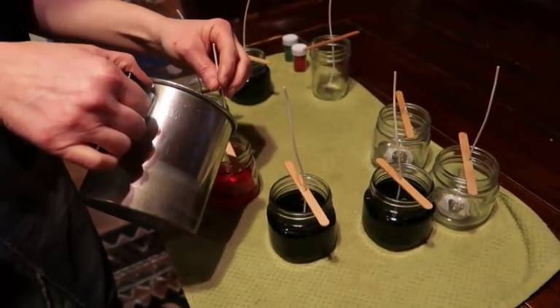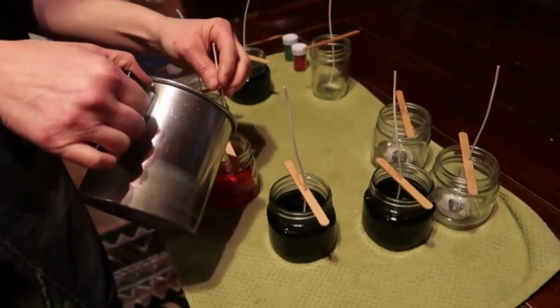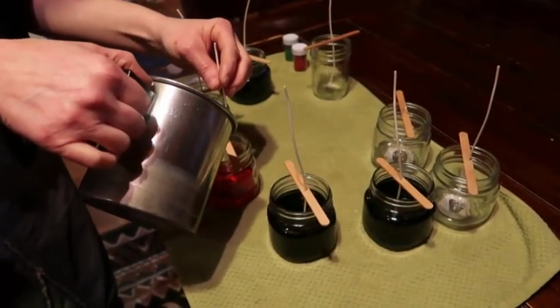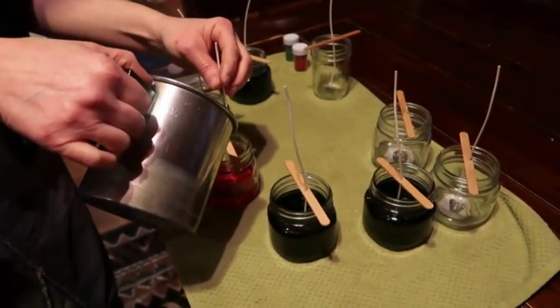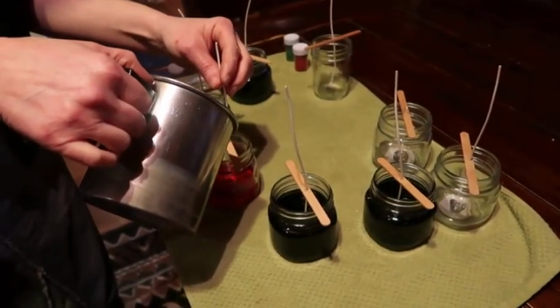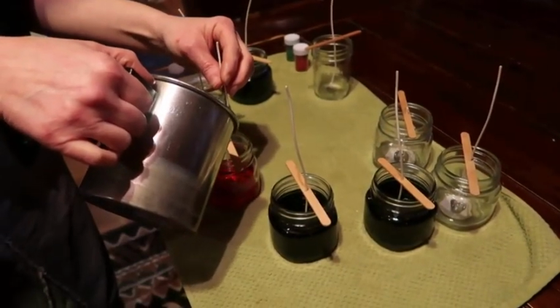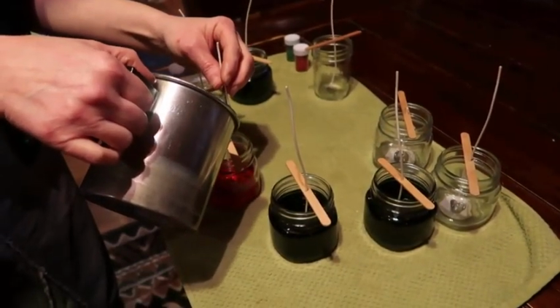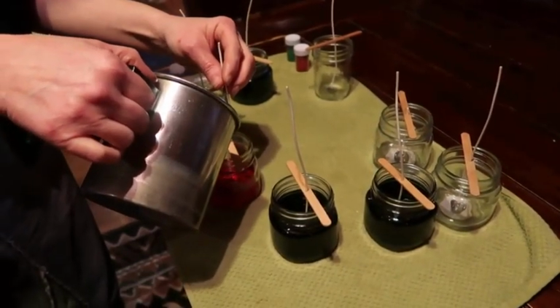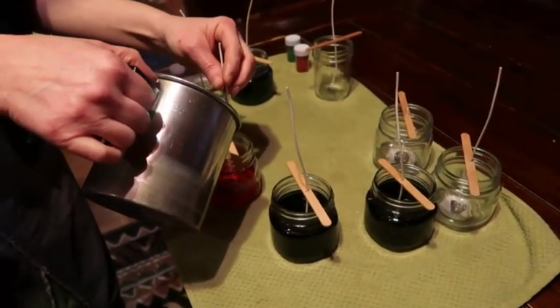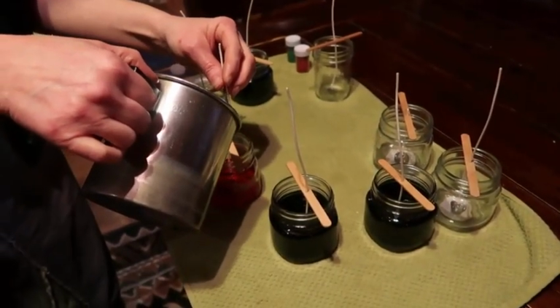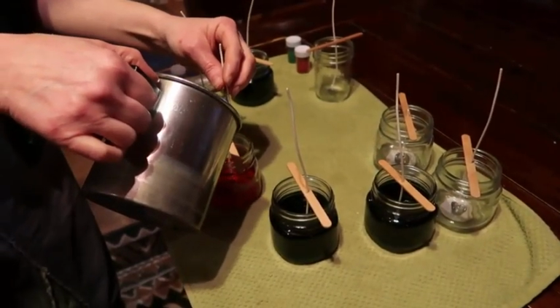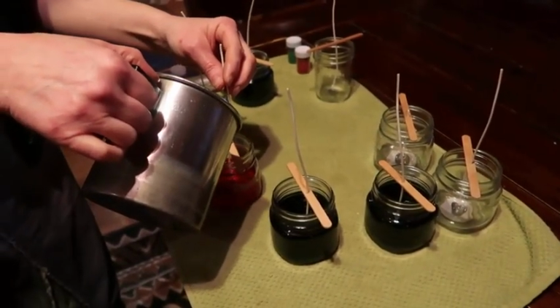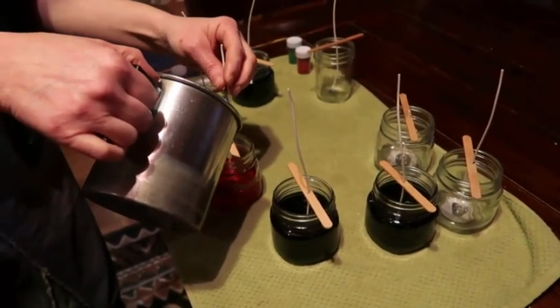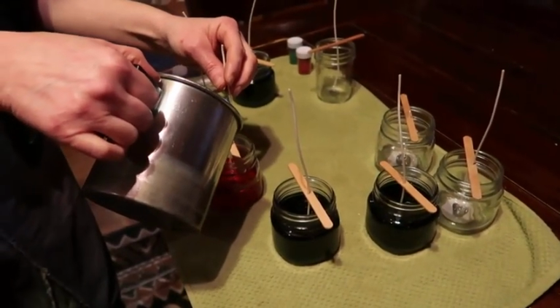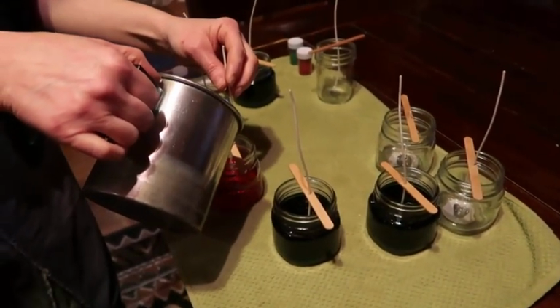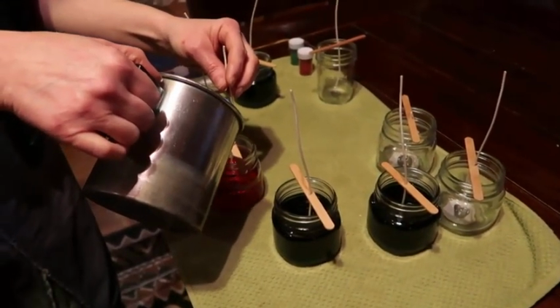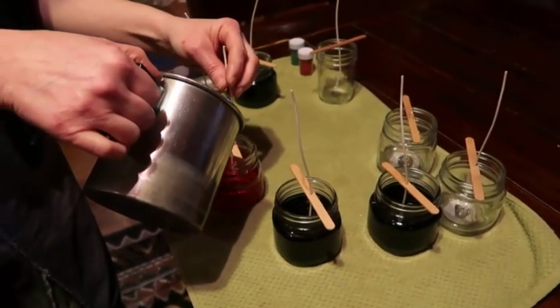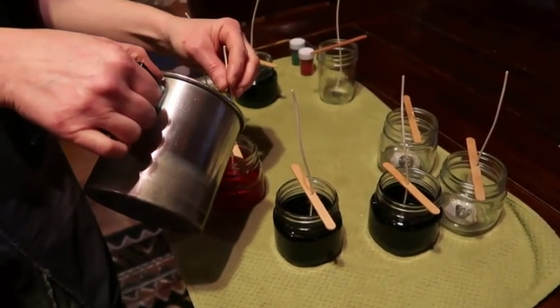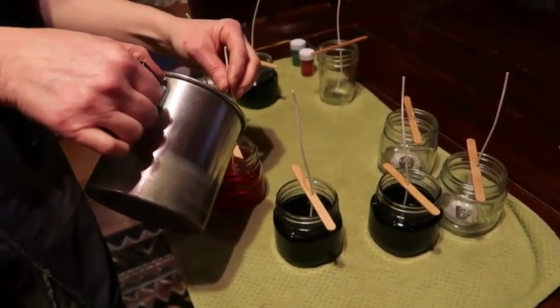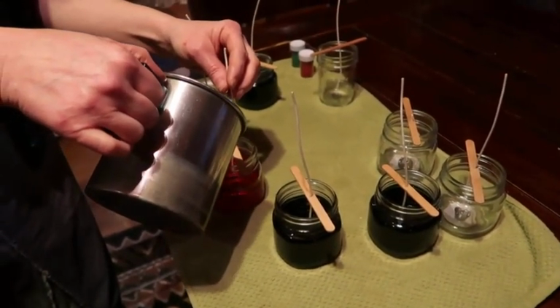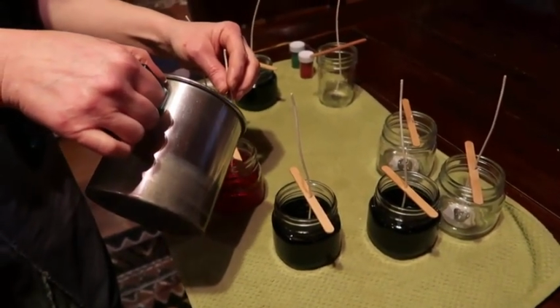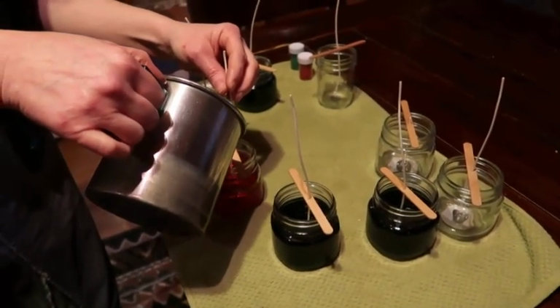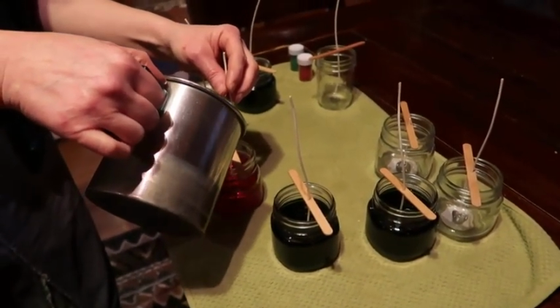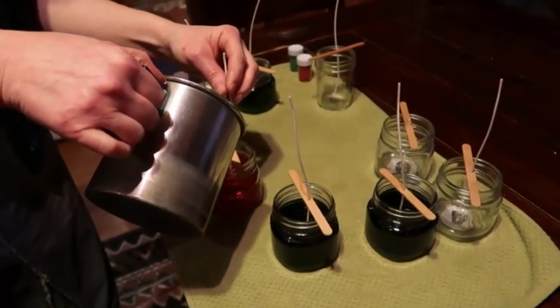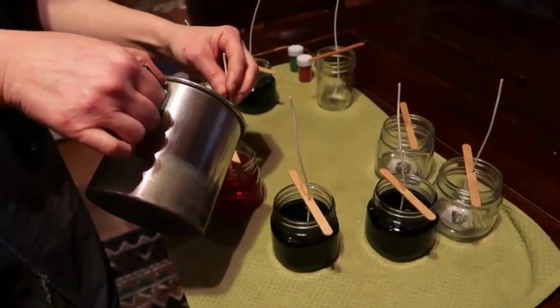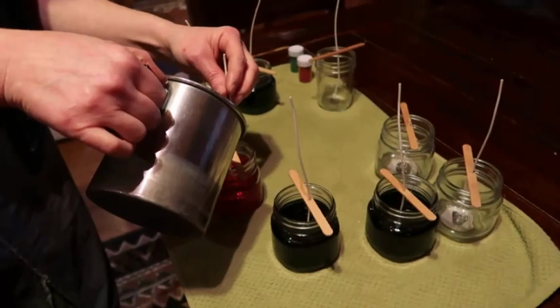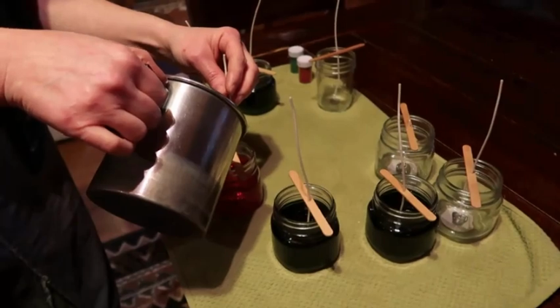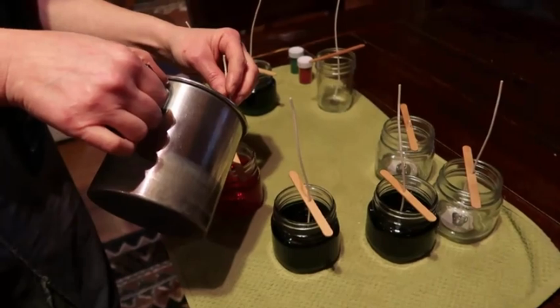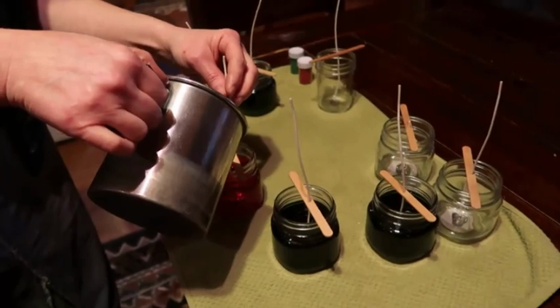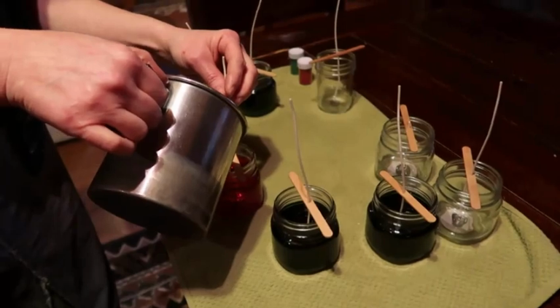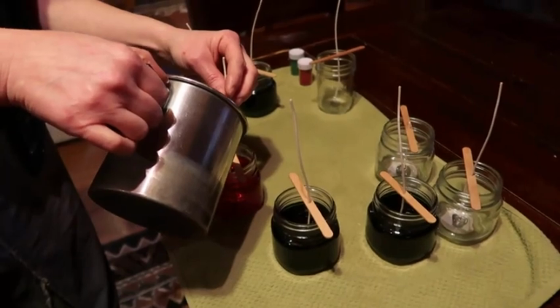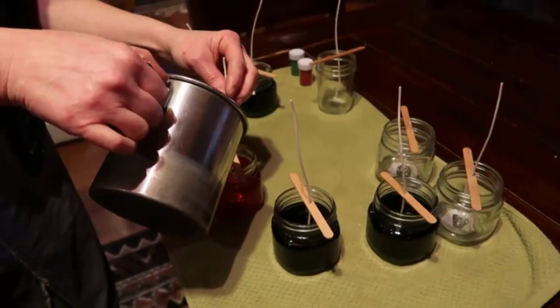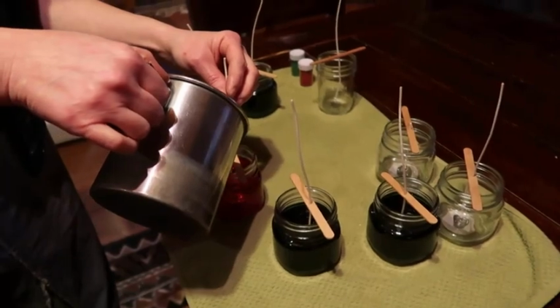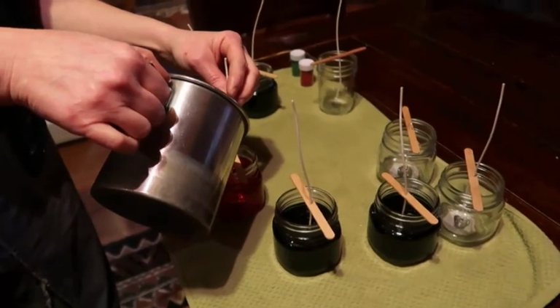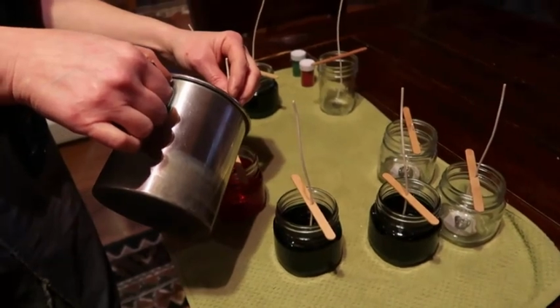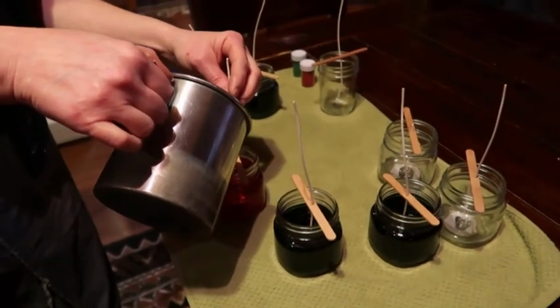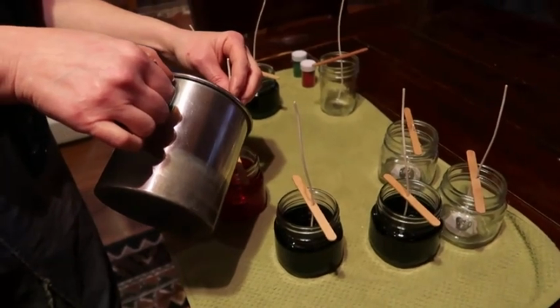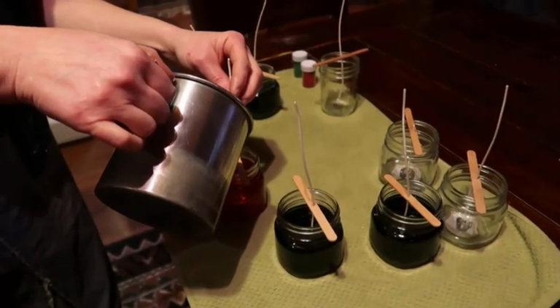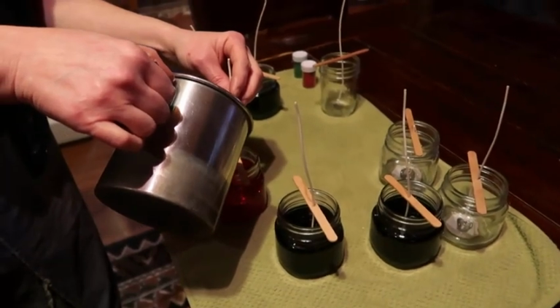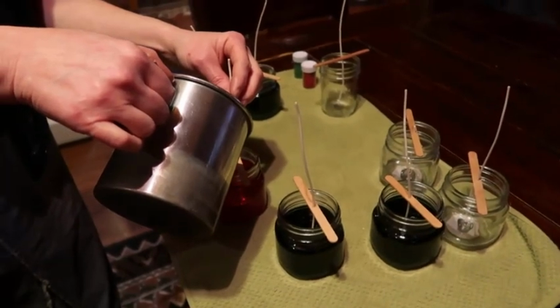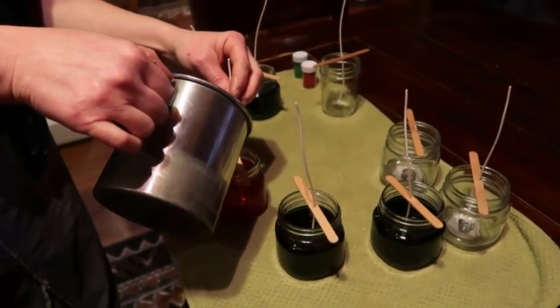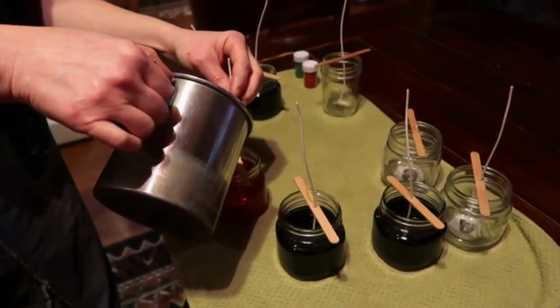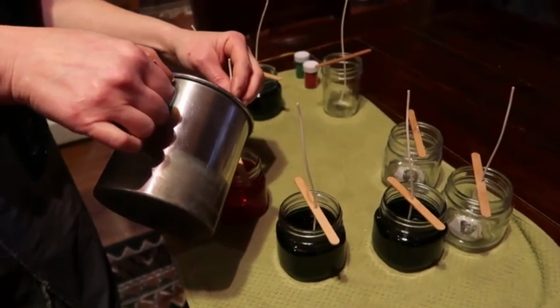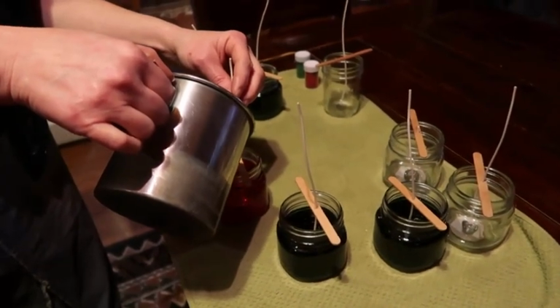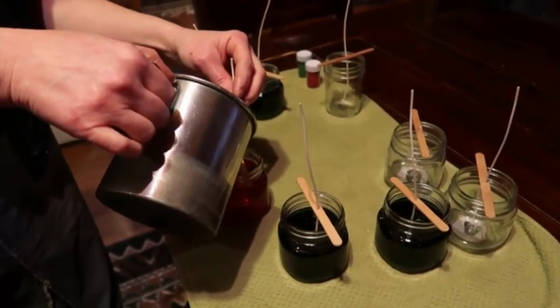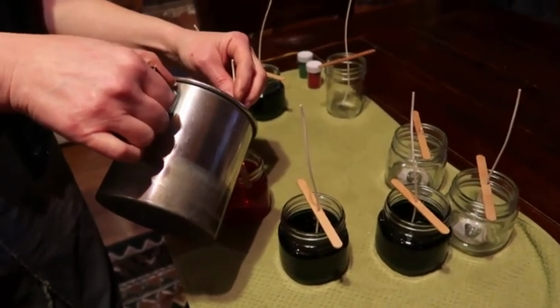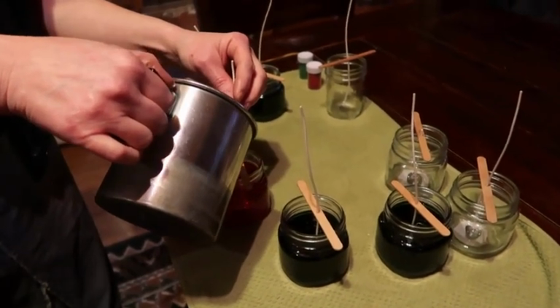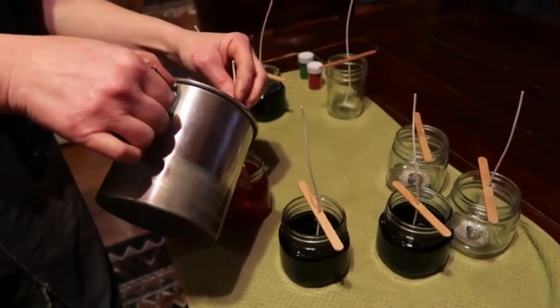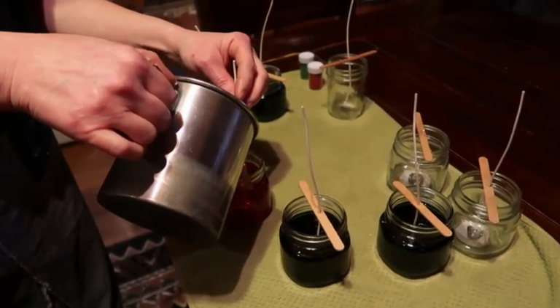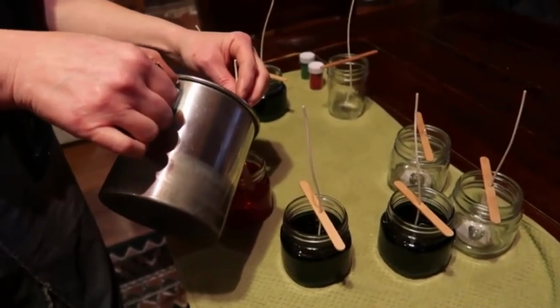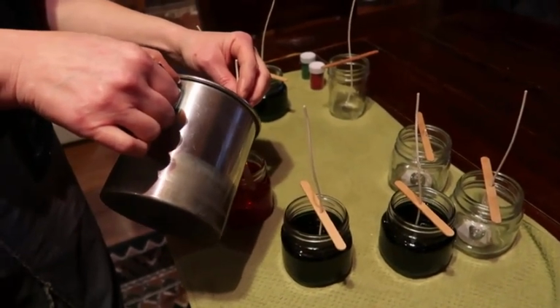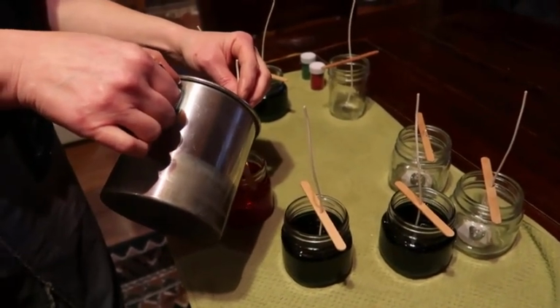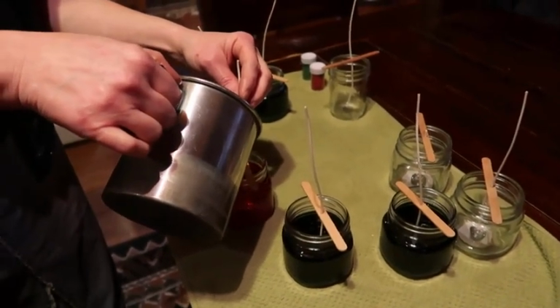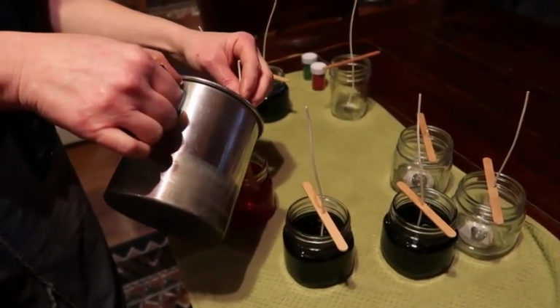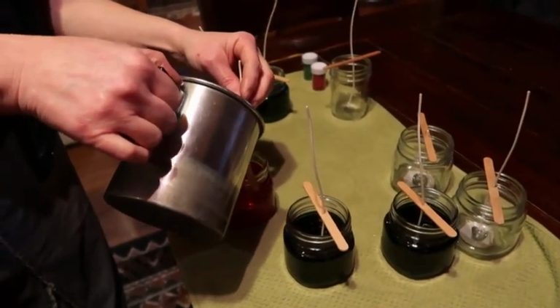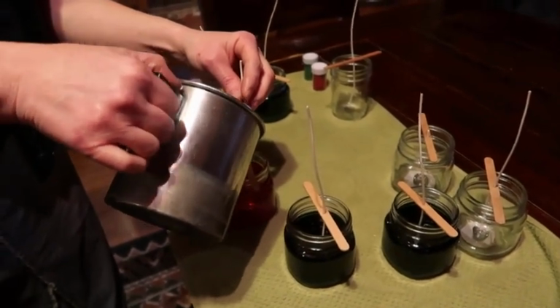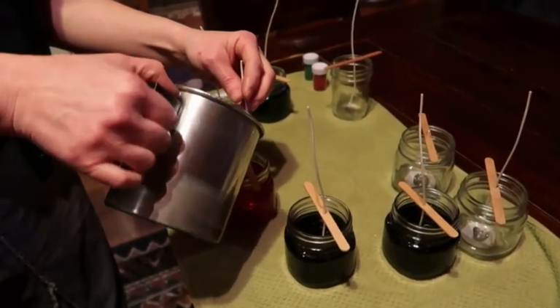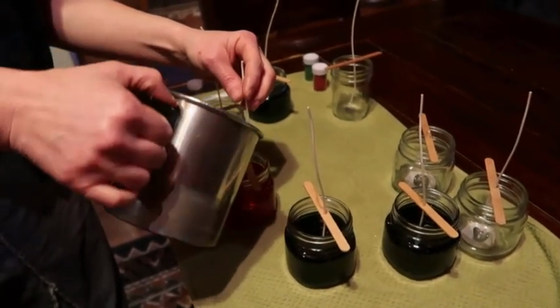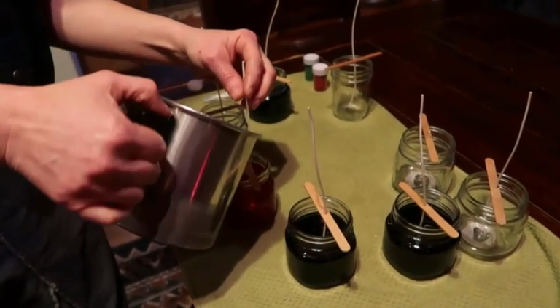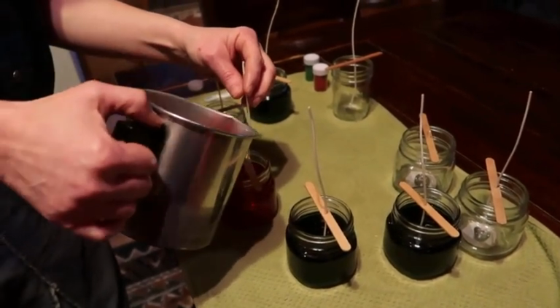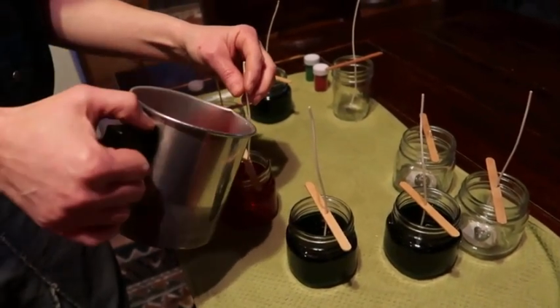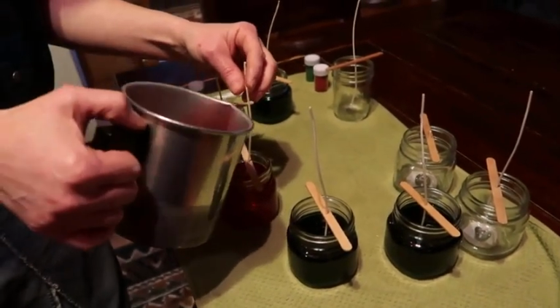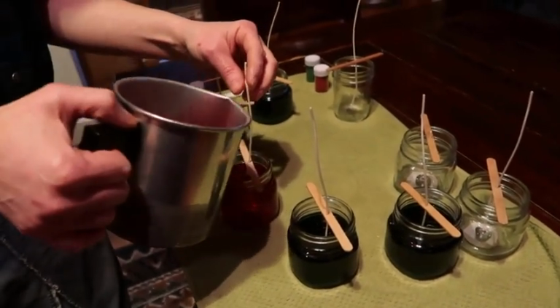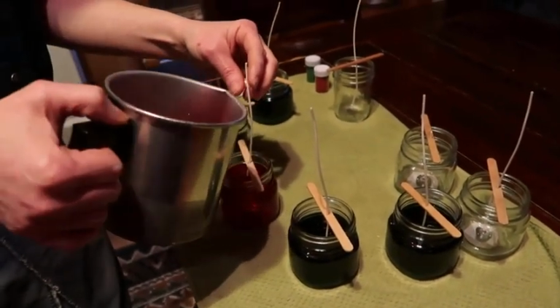That's a pretty color, ain't it? Mm-hmm. It's perfect color for Christmas. Mm-hmm.